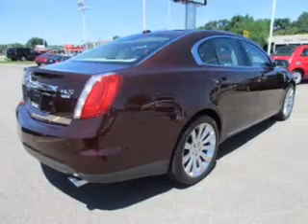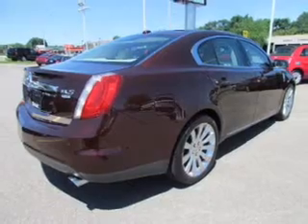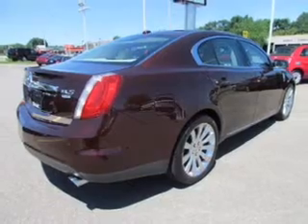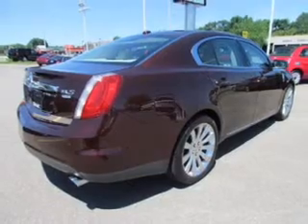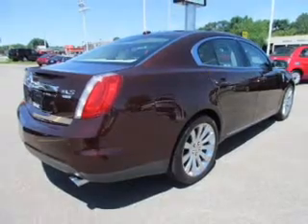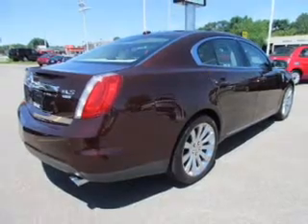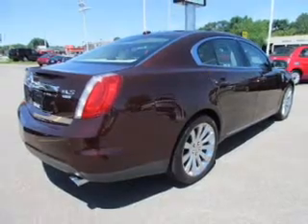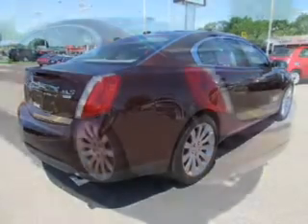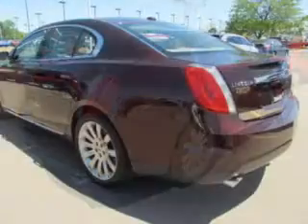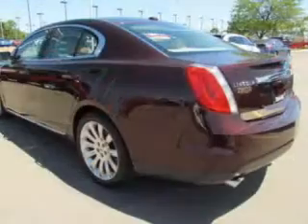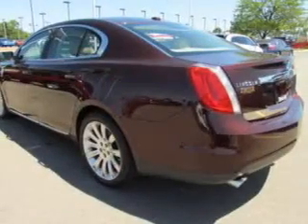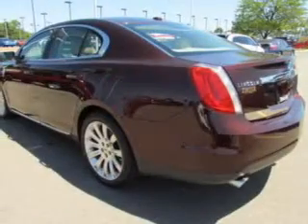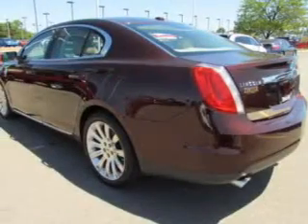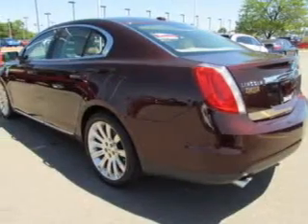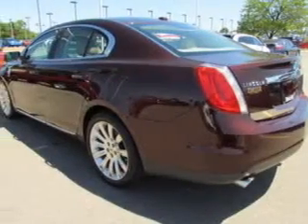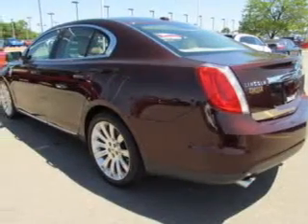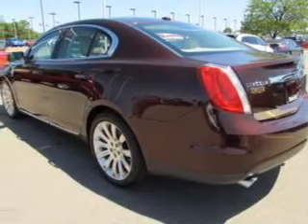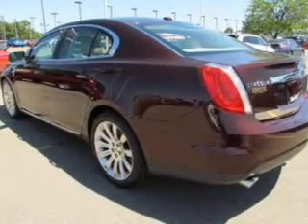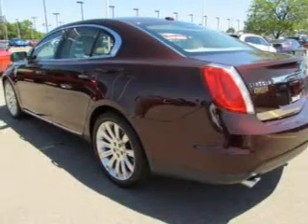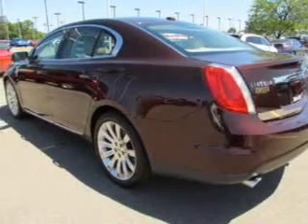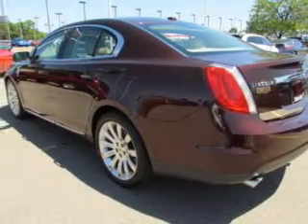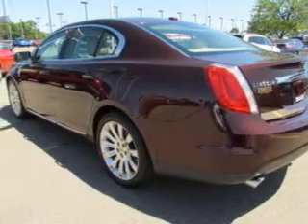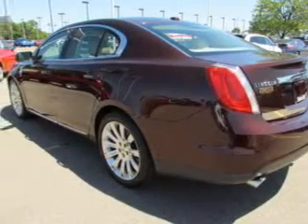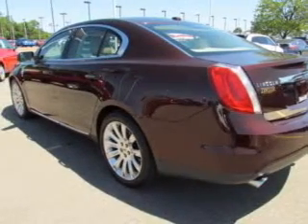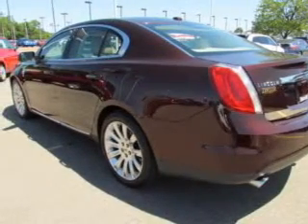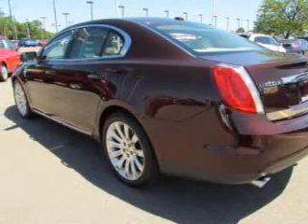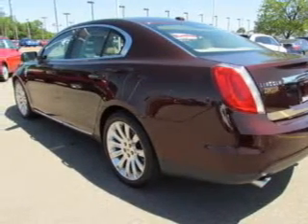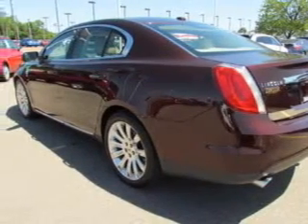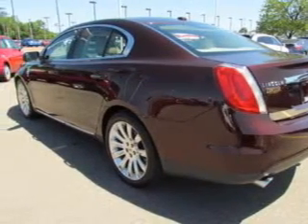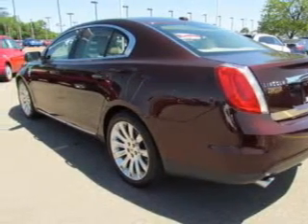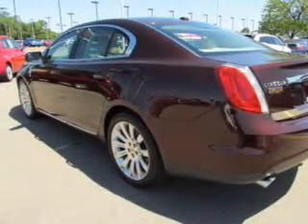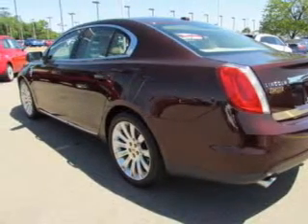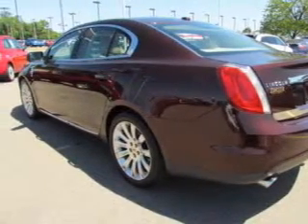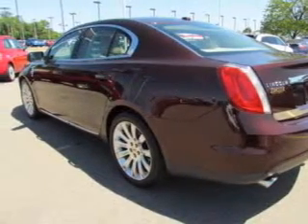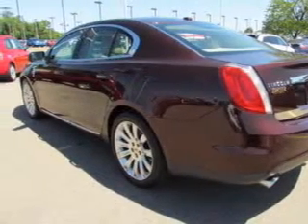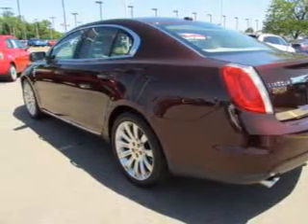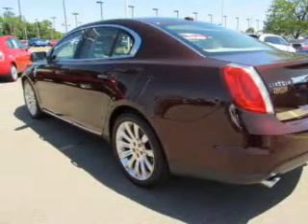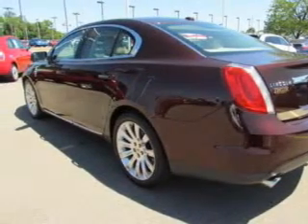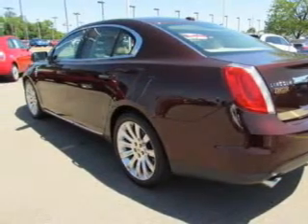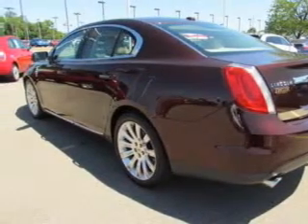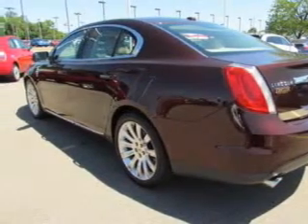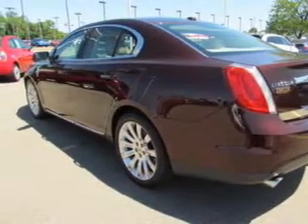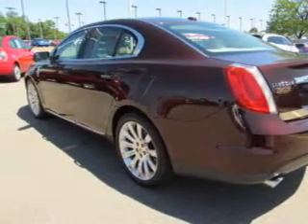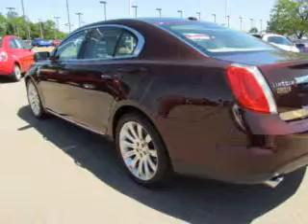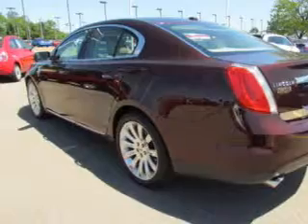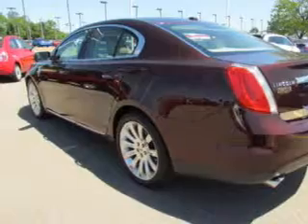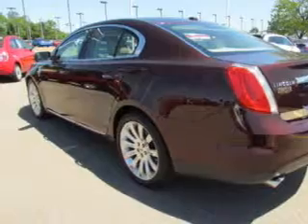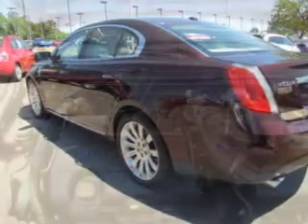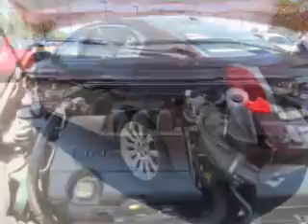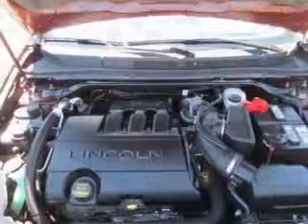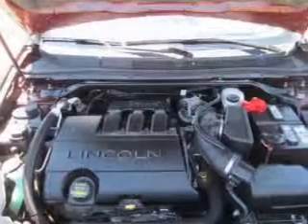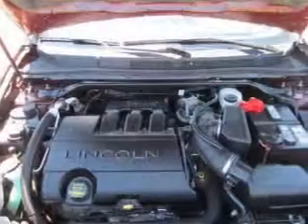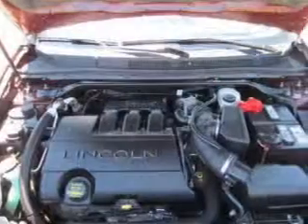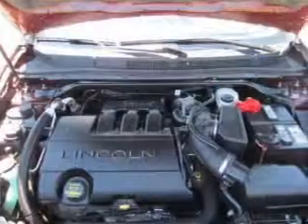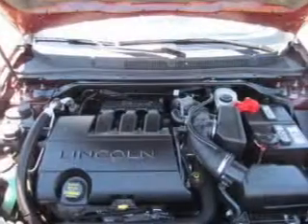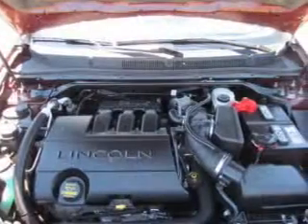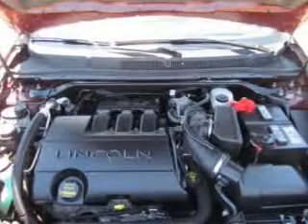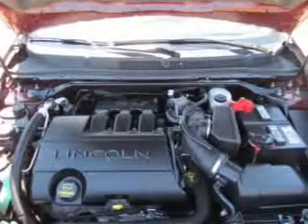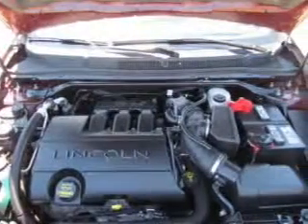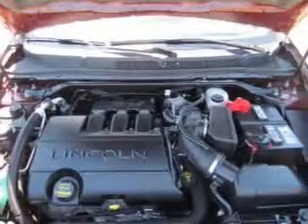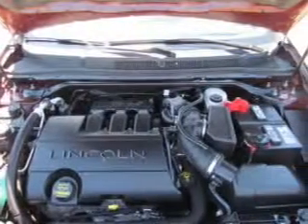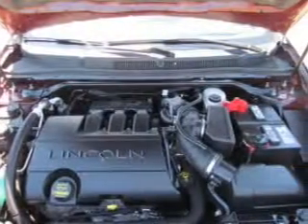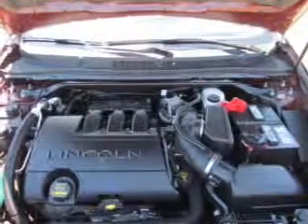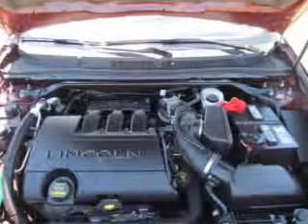Indulge in the comfort of heated seats. Enjoy the flexibility of multi-zone temperature controls. Memory settings are just one of the extras.